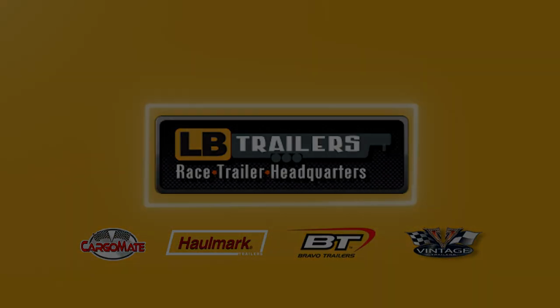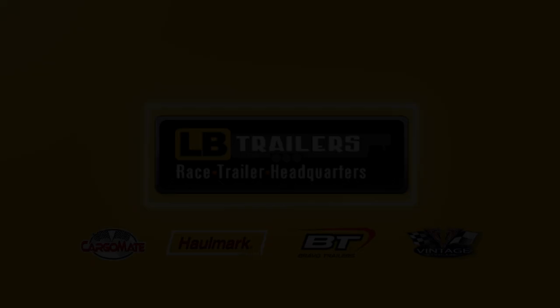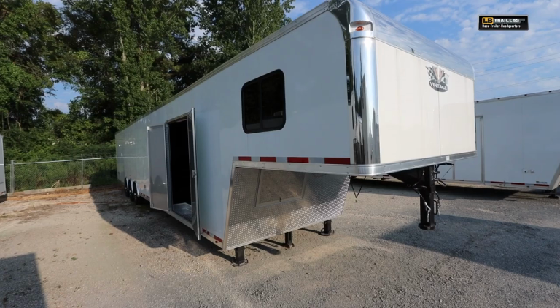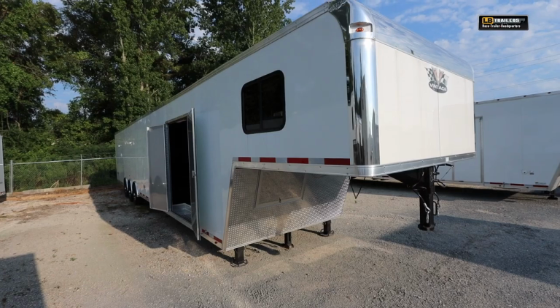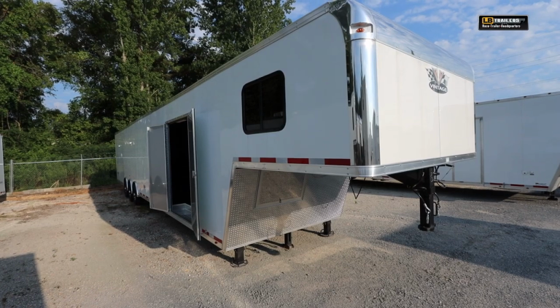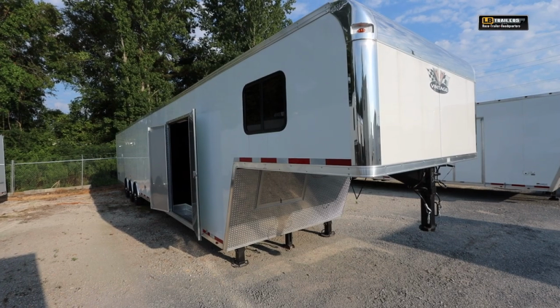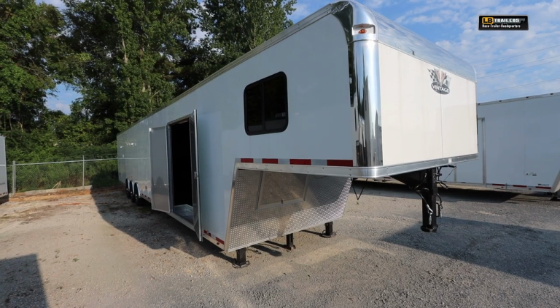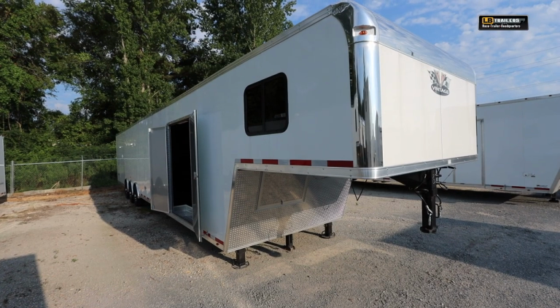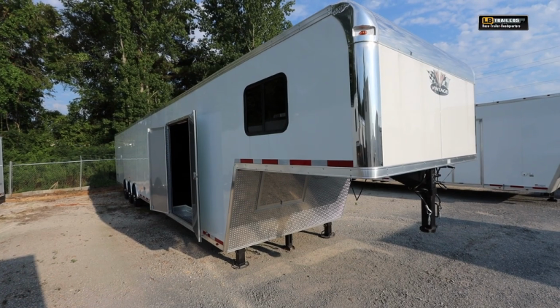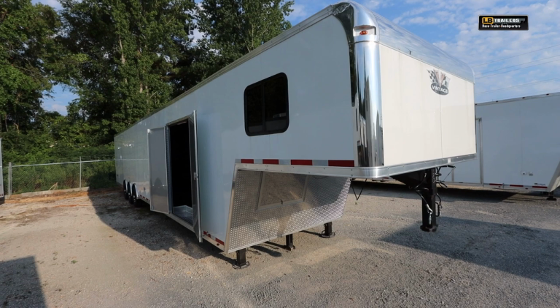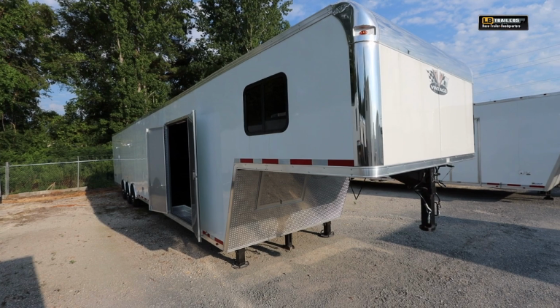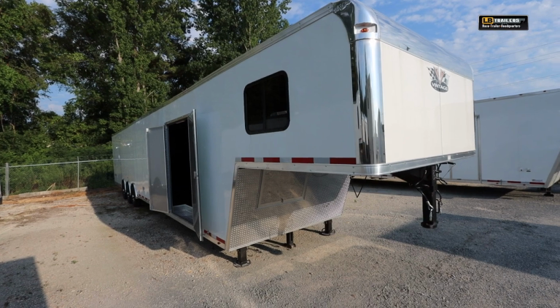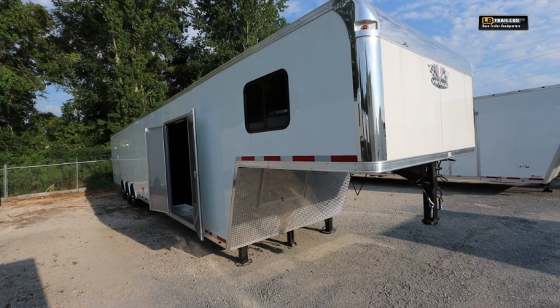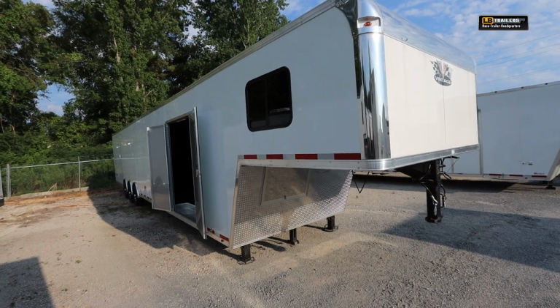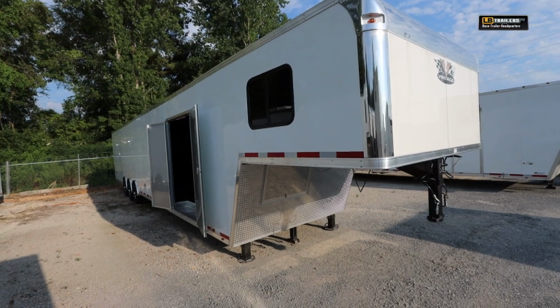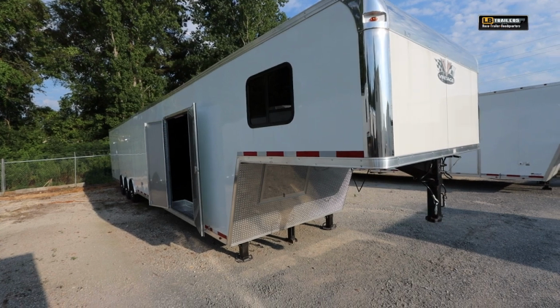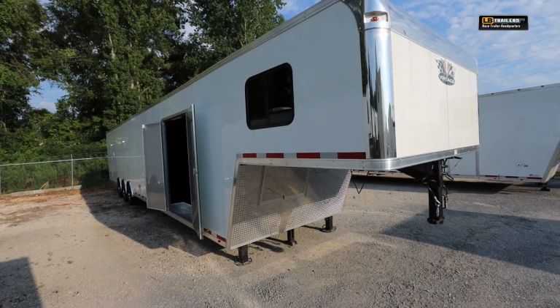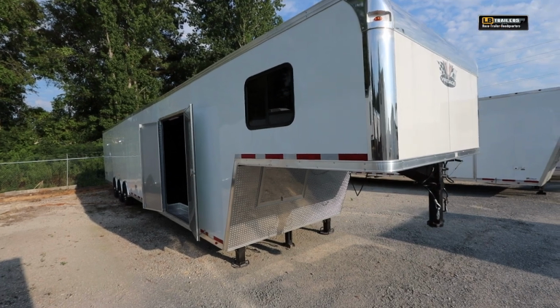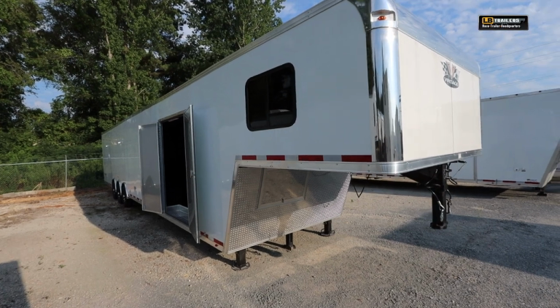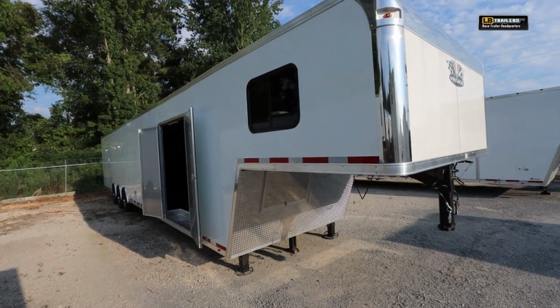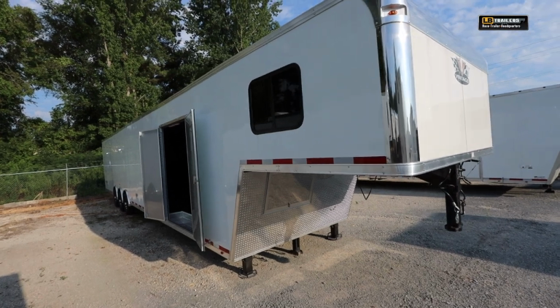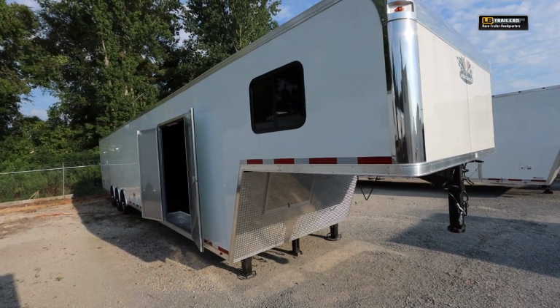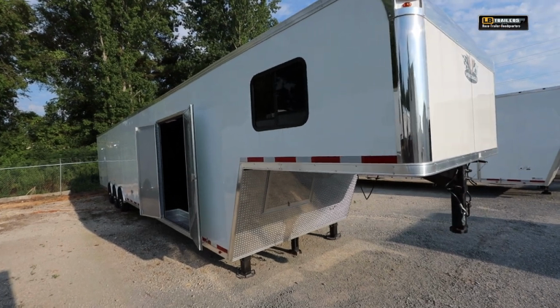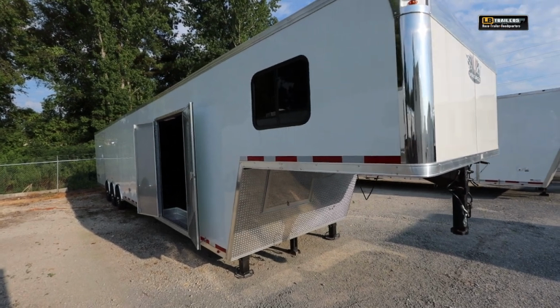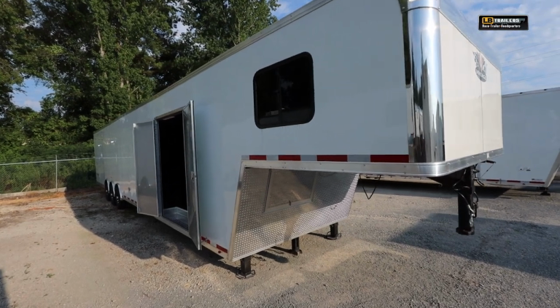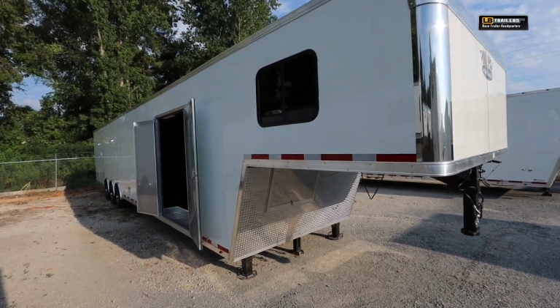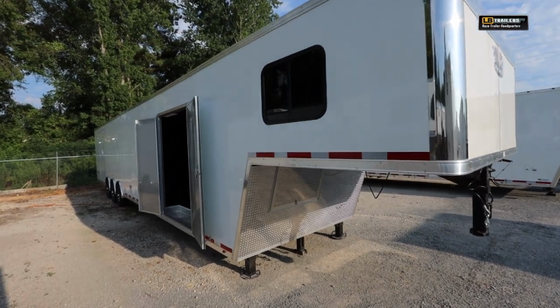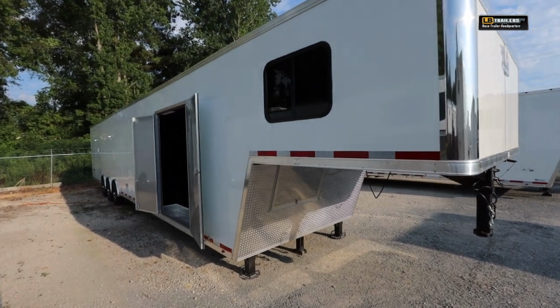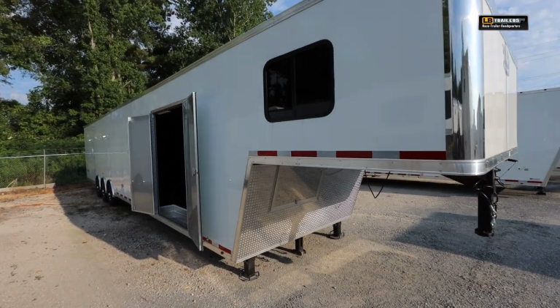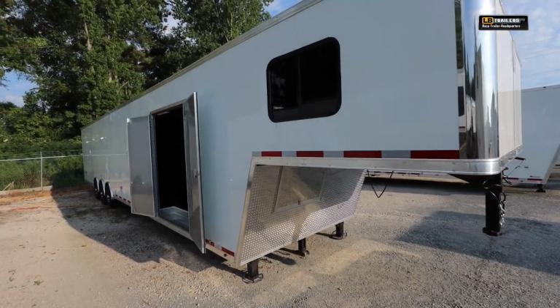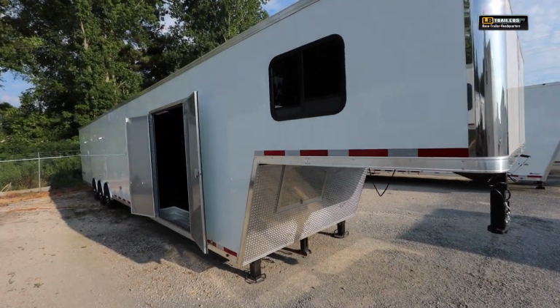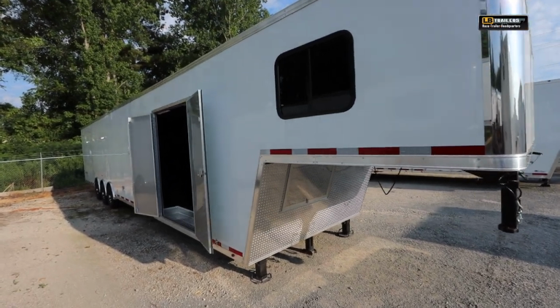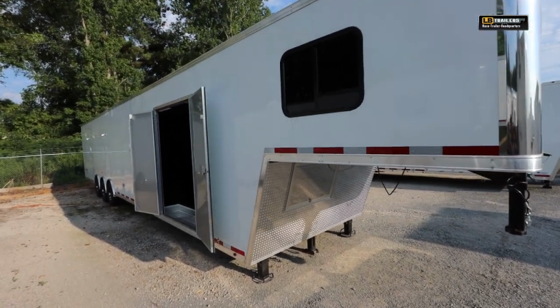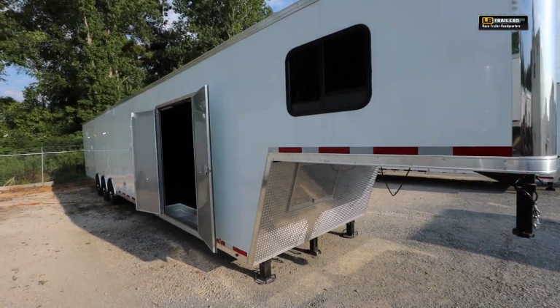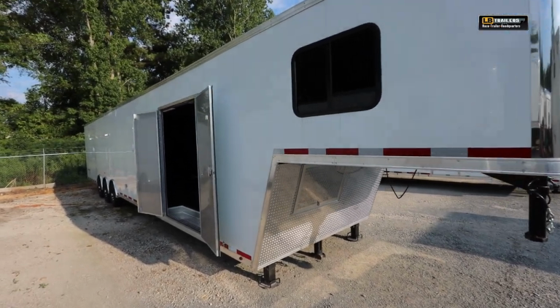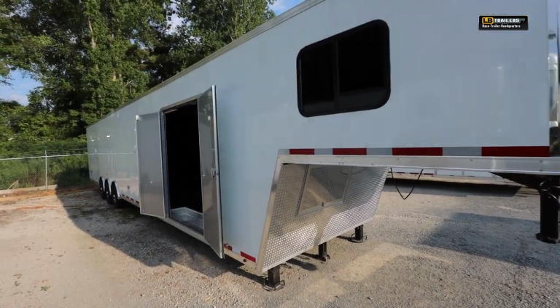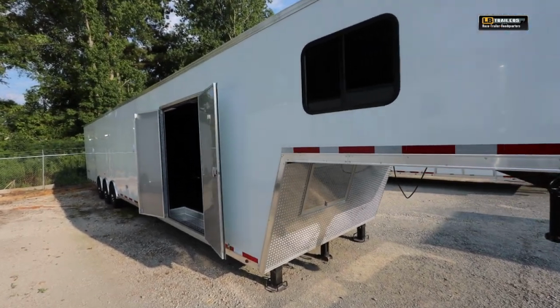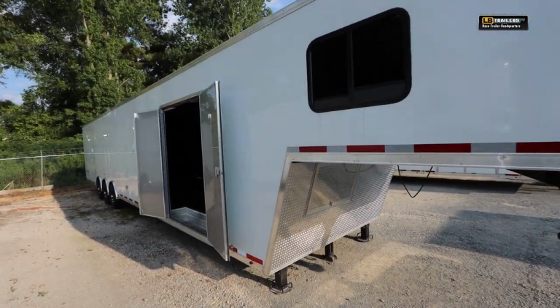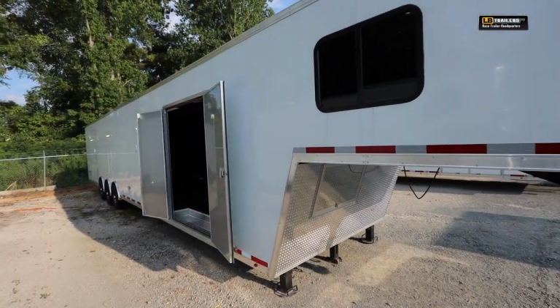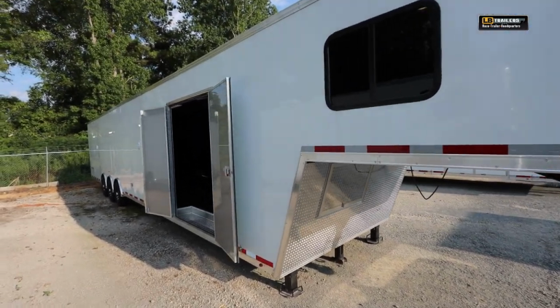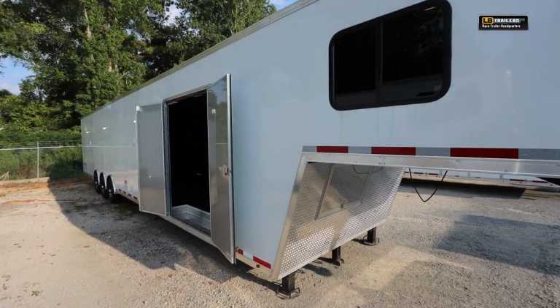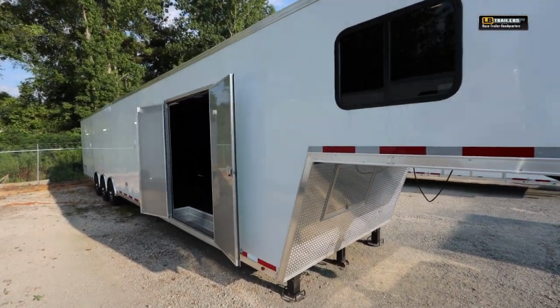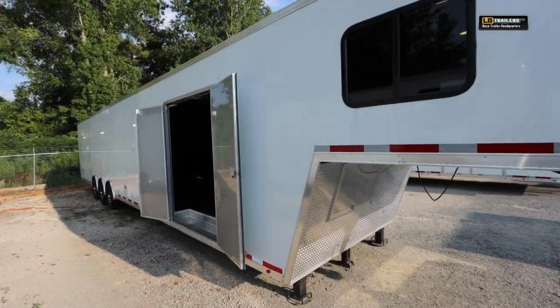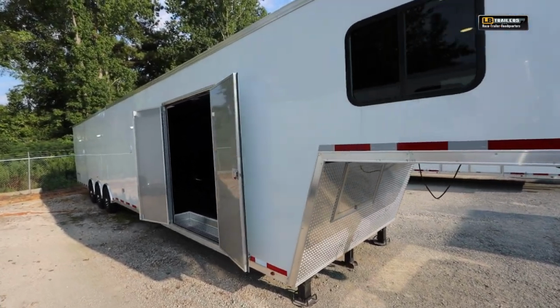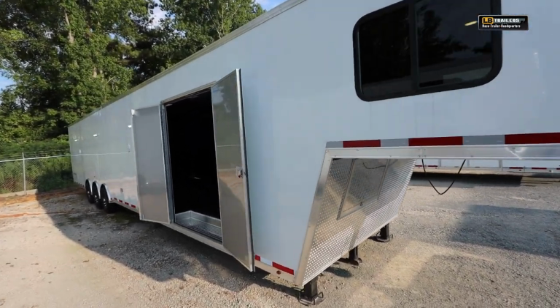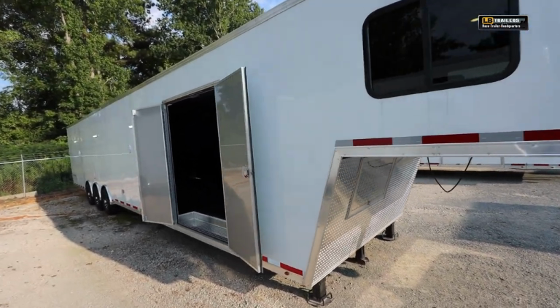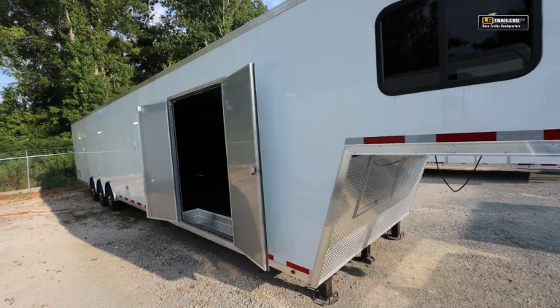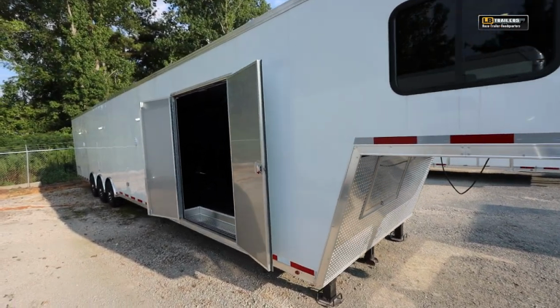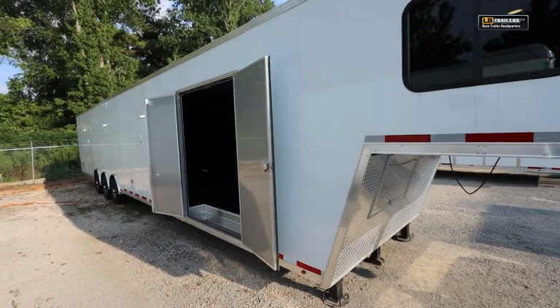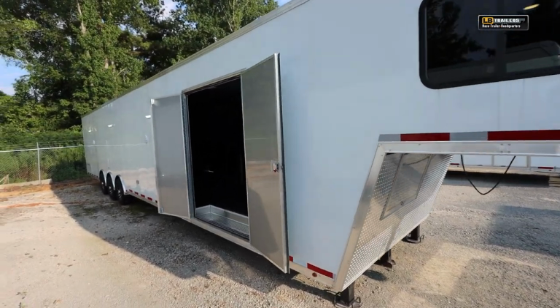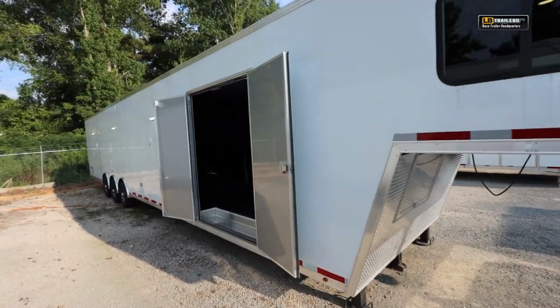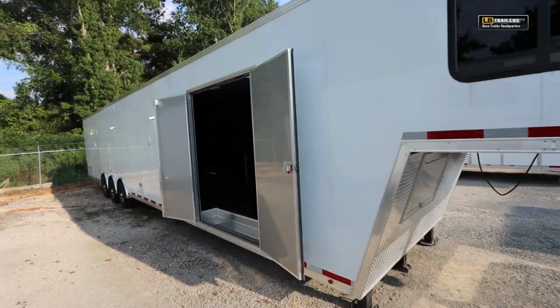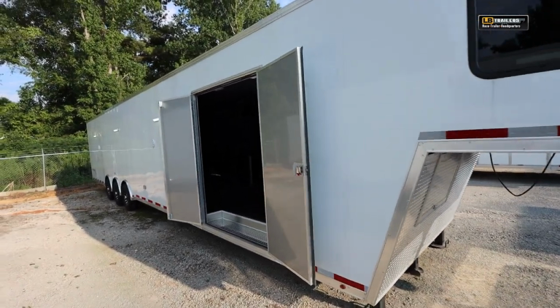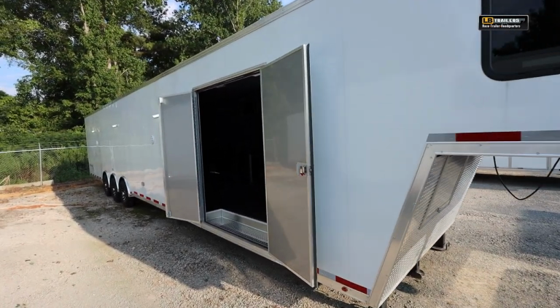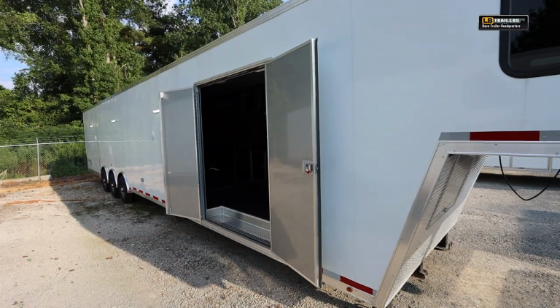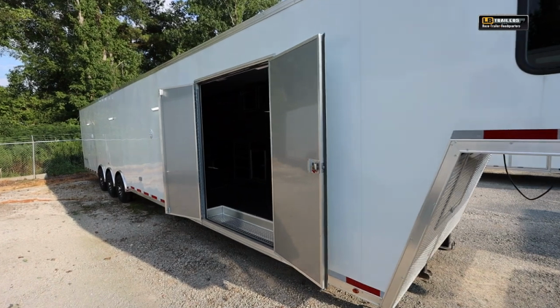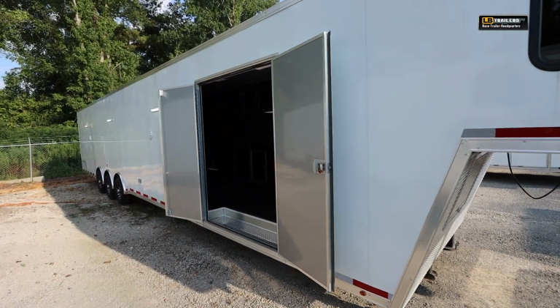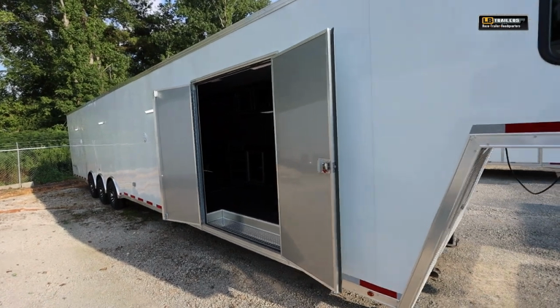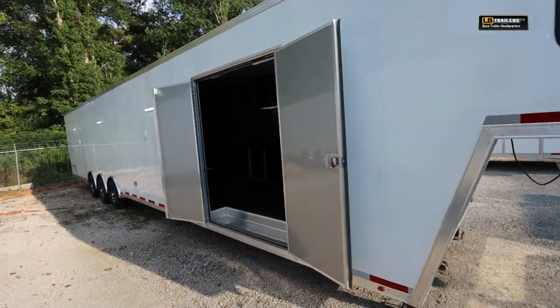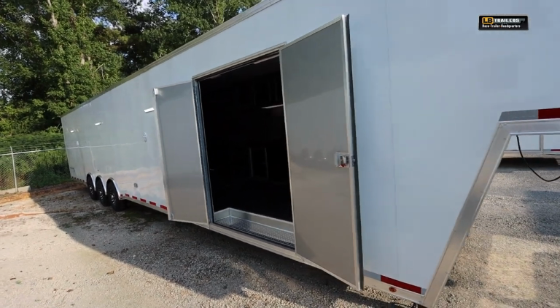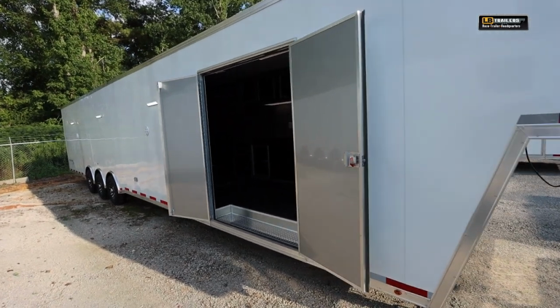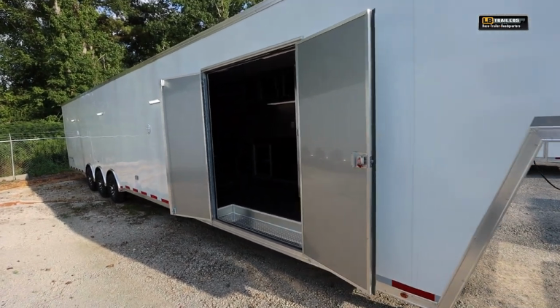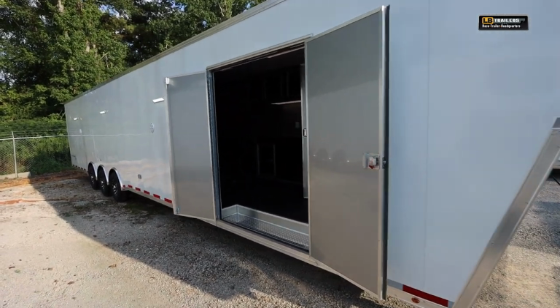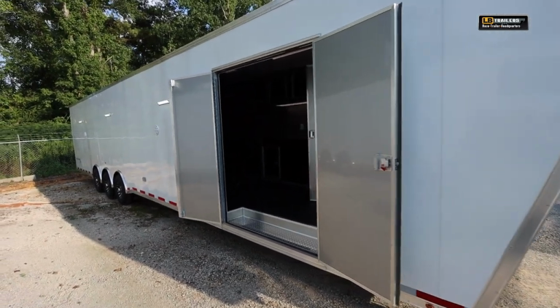Welcome to LB Trailers. If you need a gooseneck trailer, living quarters trailer, bathroom trailer, or even a stacker trailer, LB Trailers is your one-stop shop.